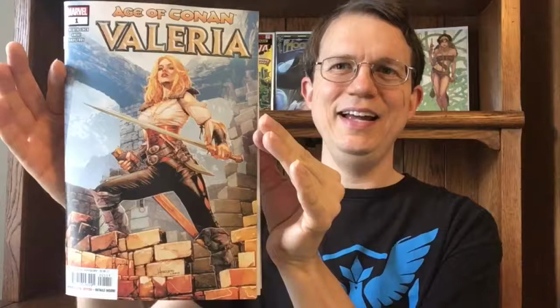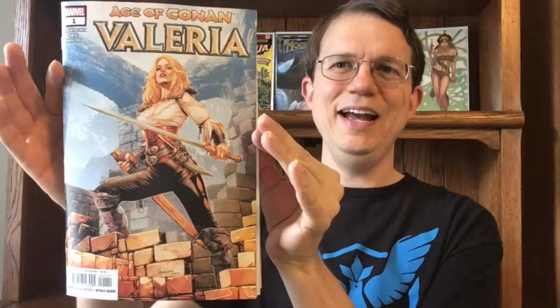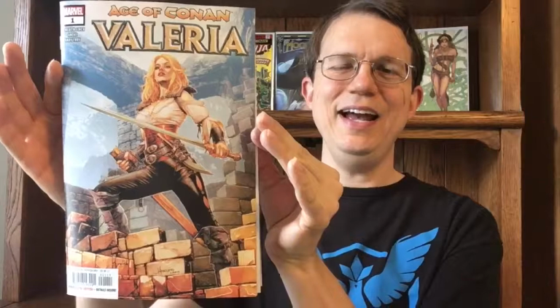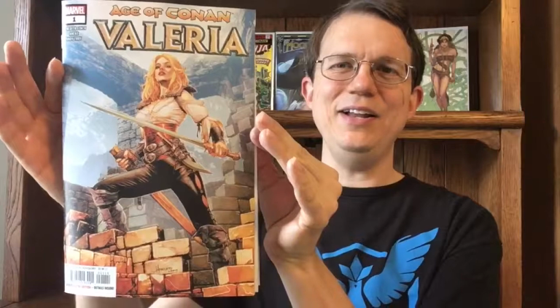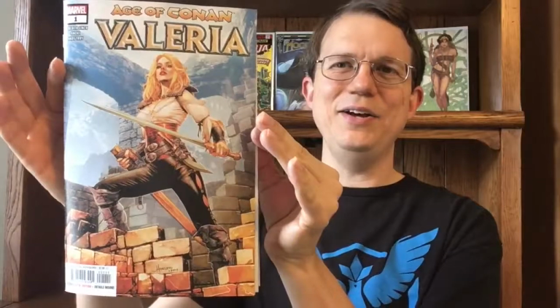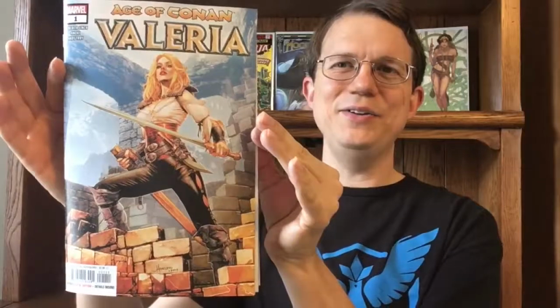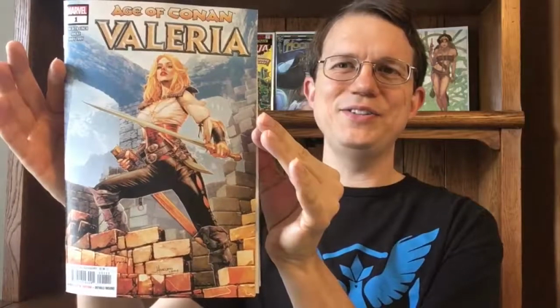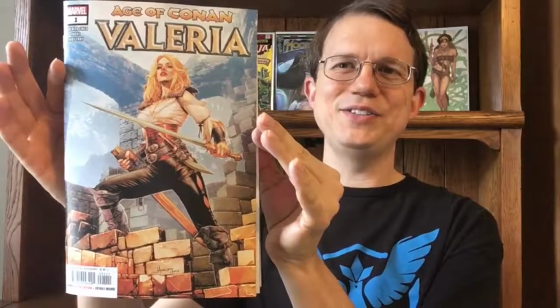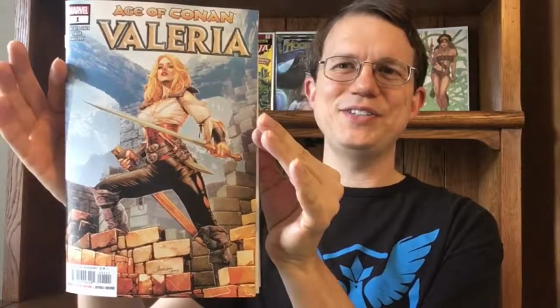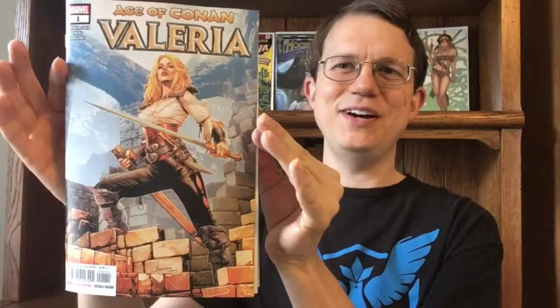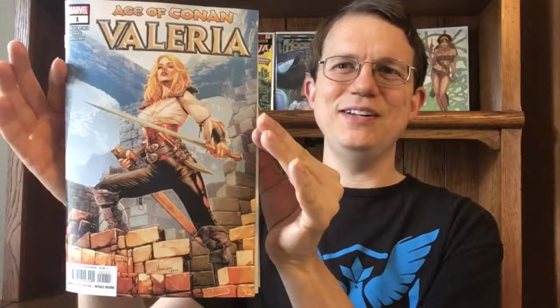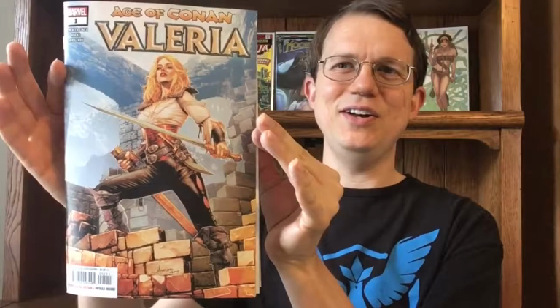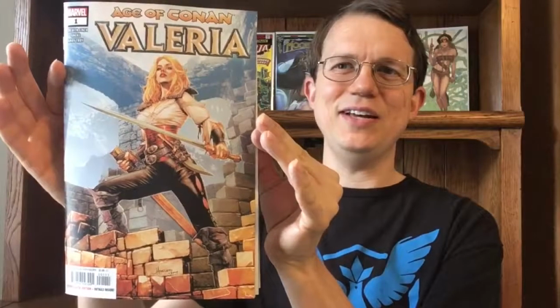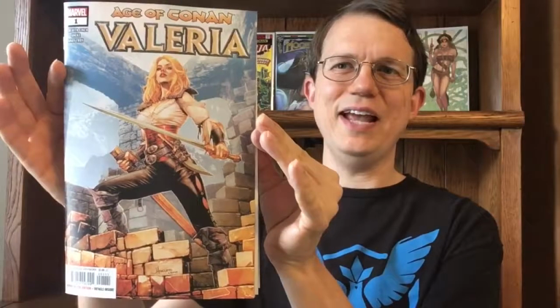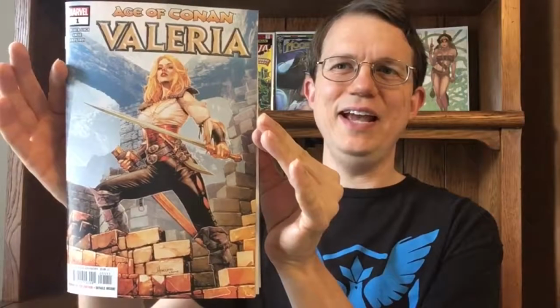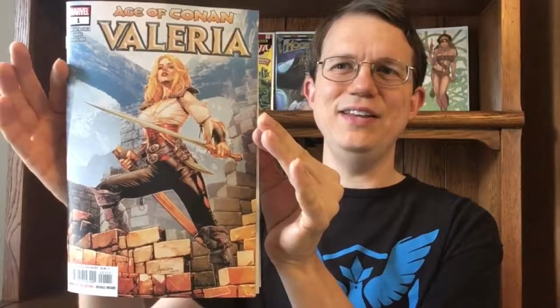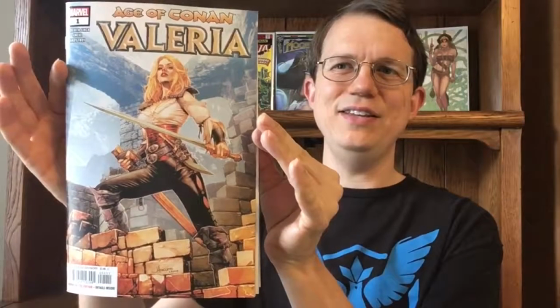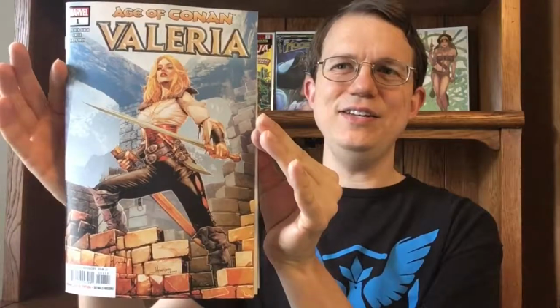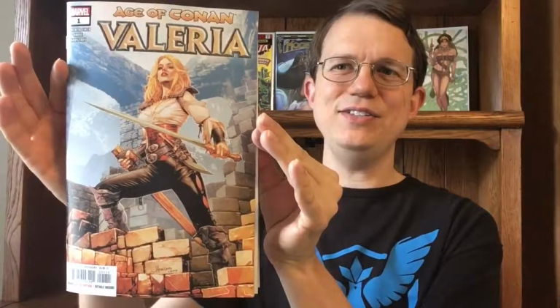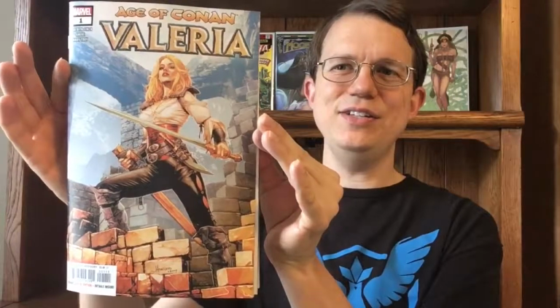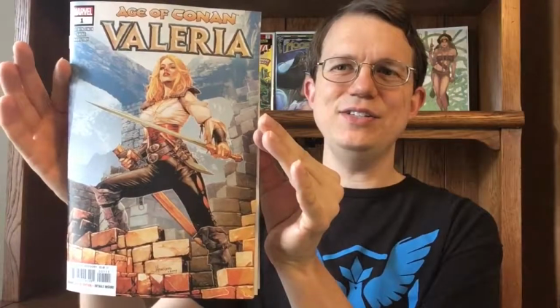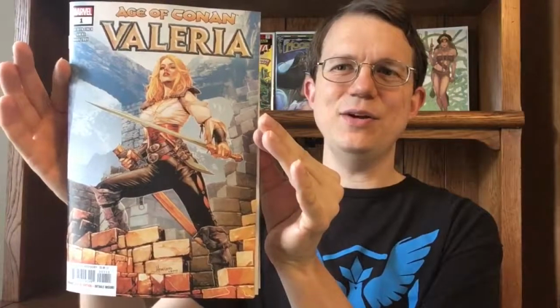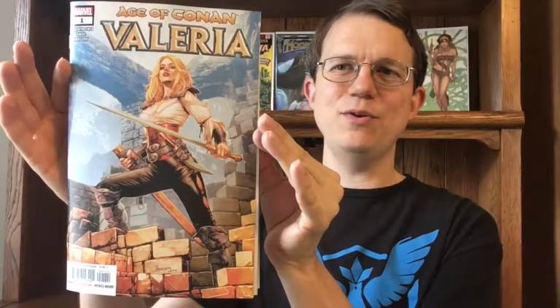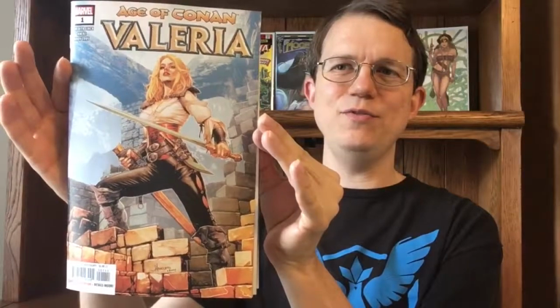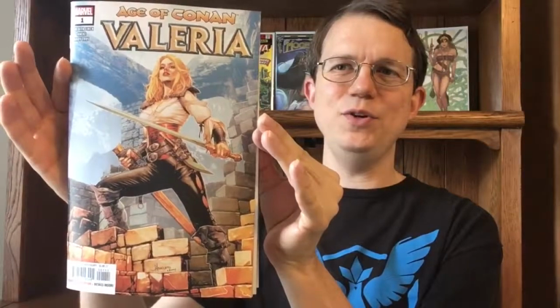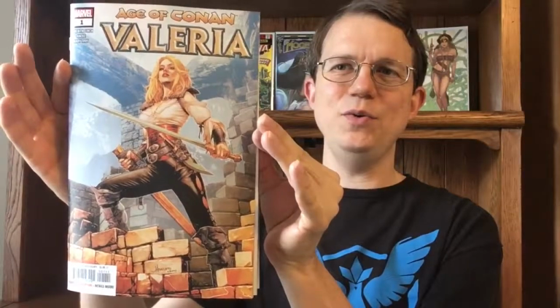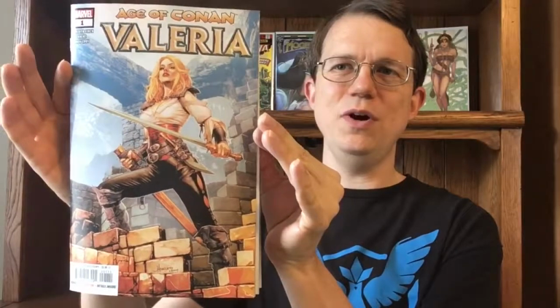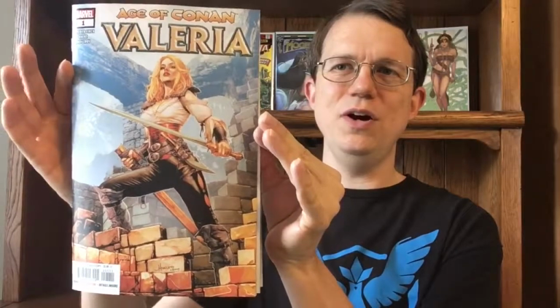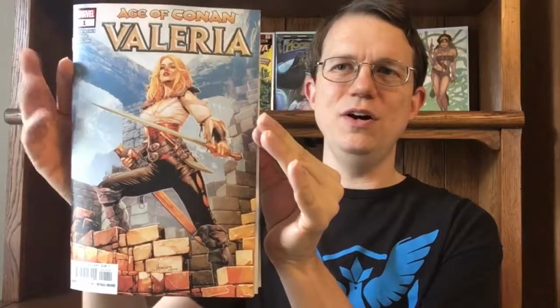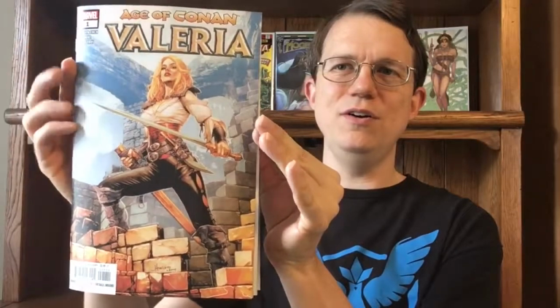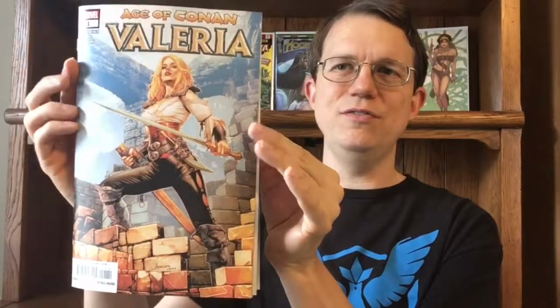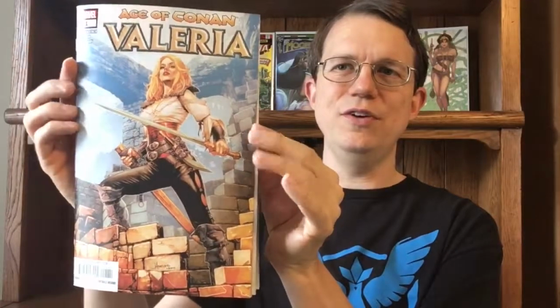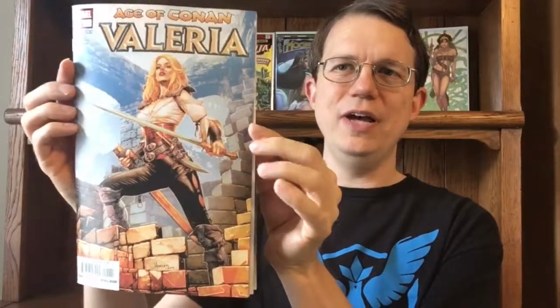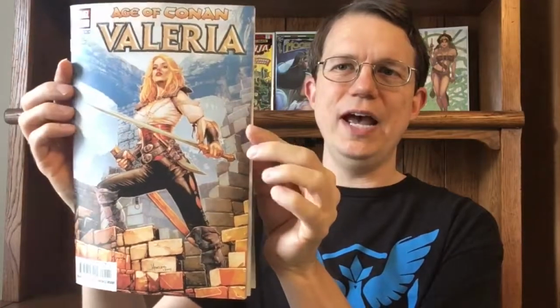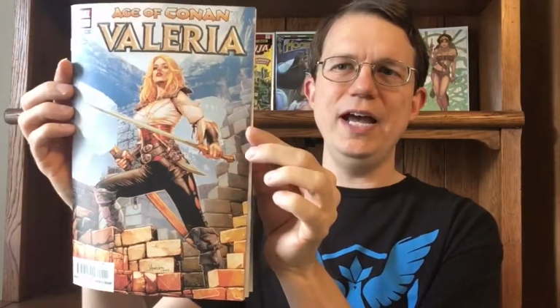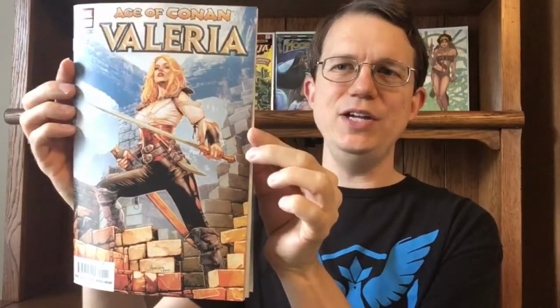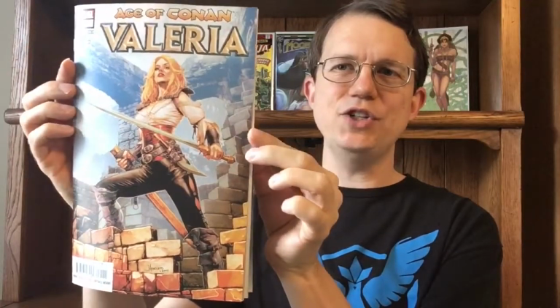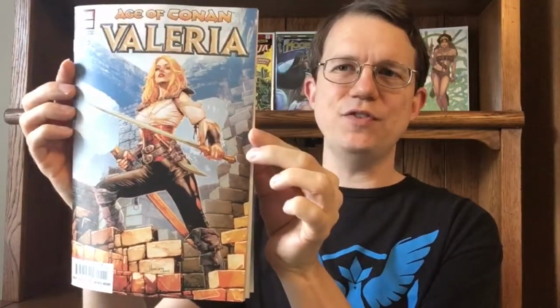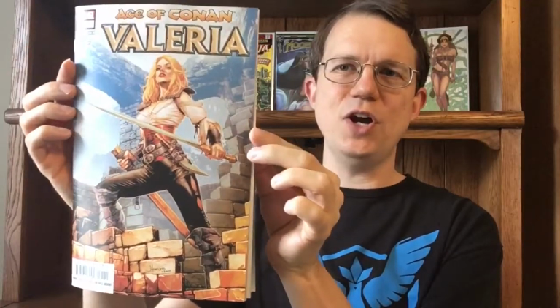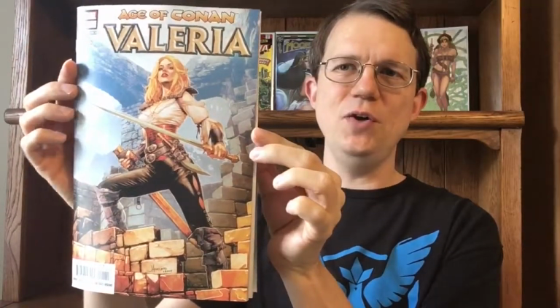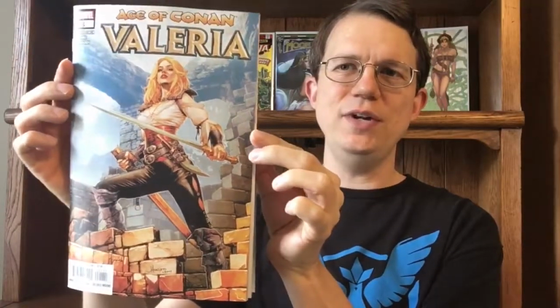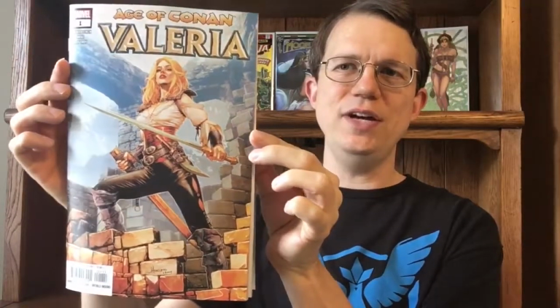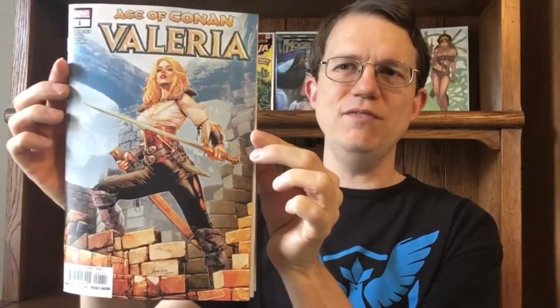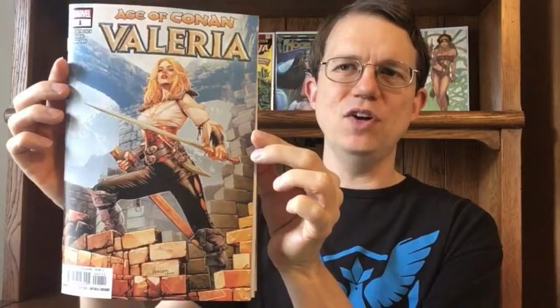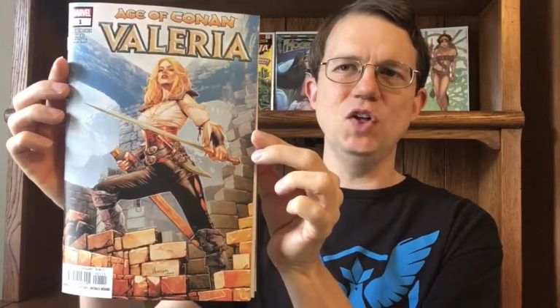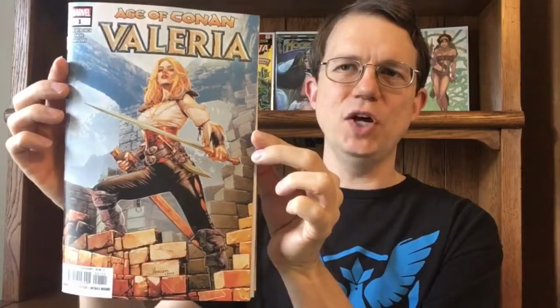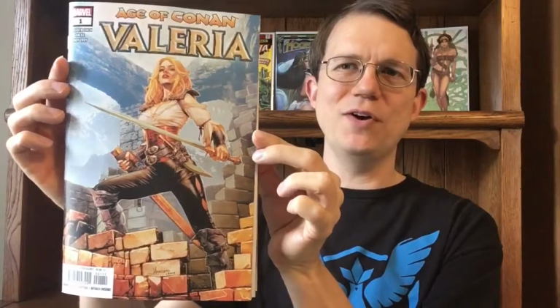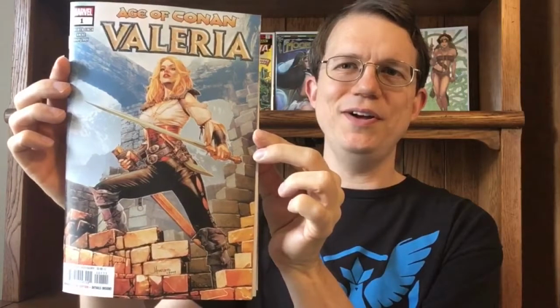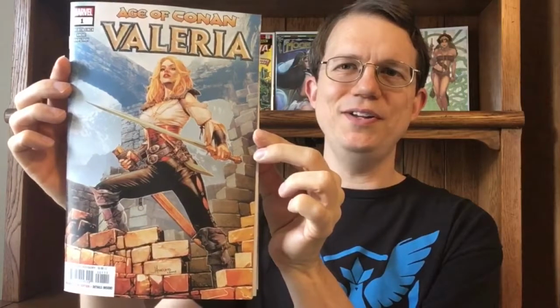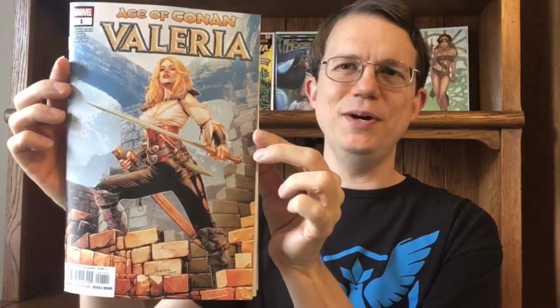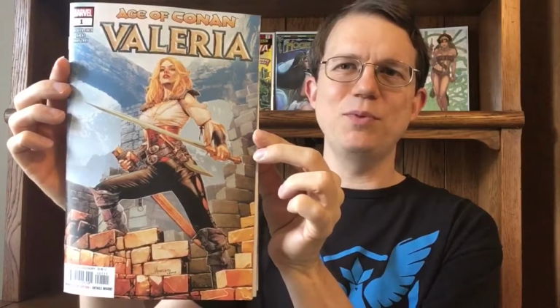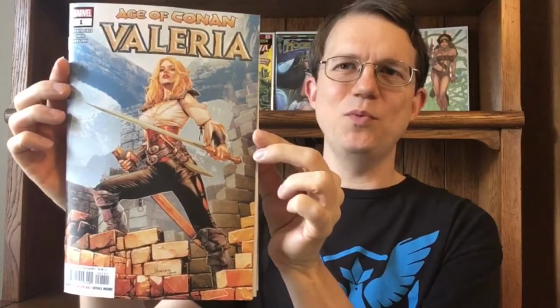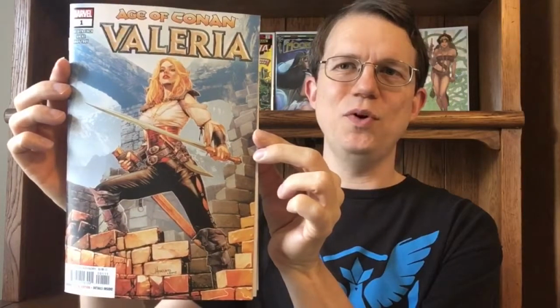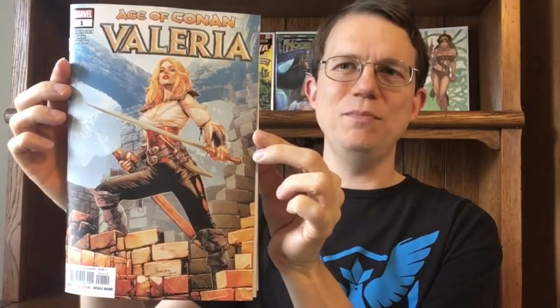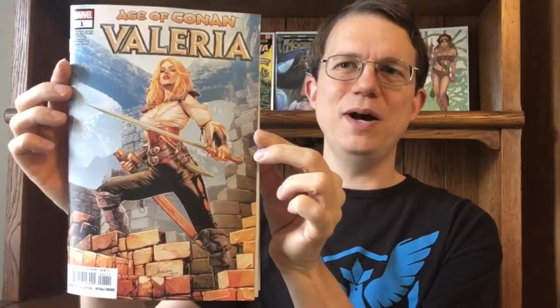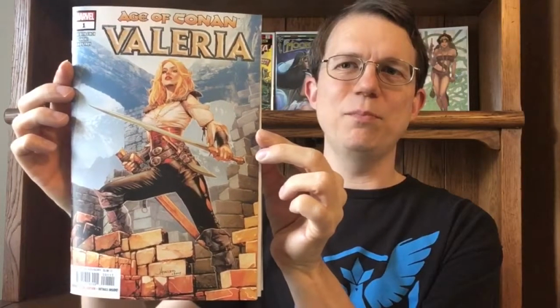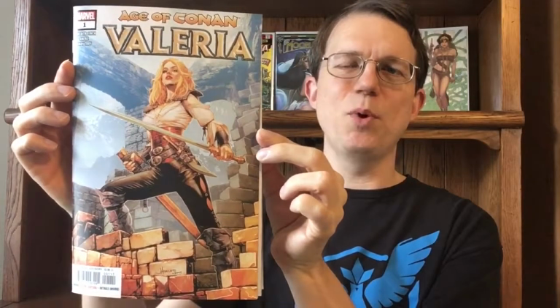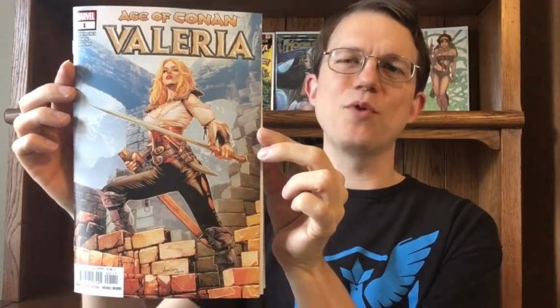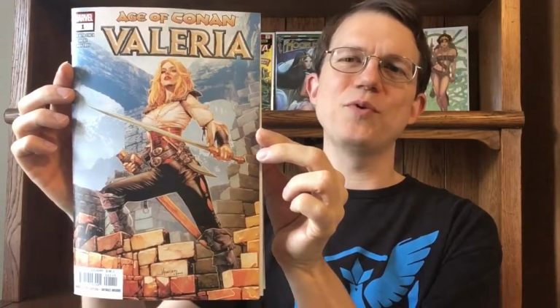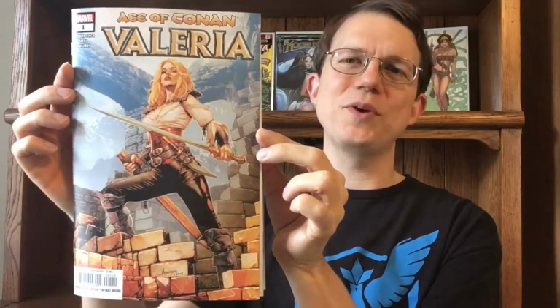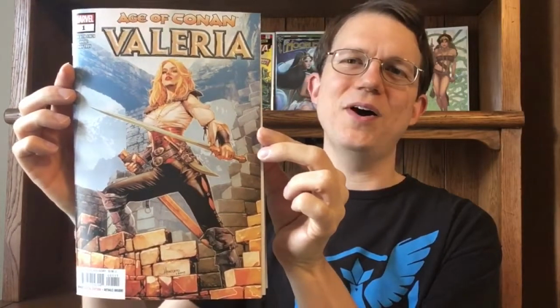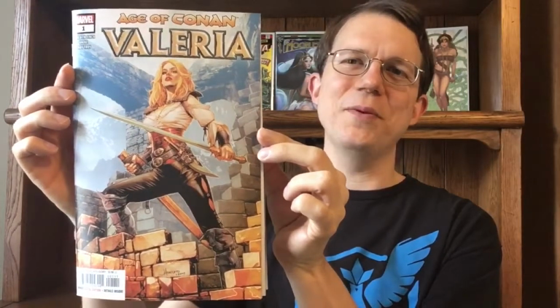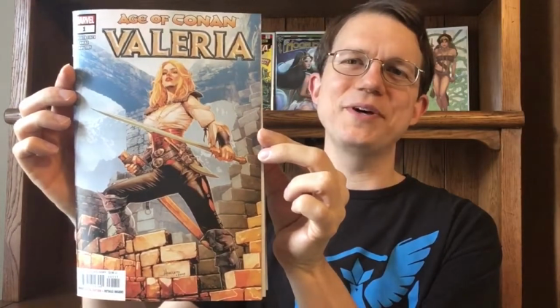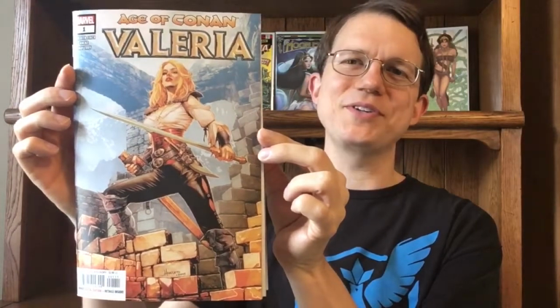Hello, this is Todd Luck, and this is a review of Age of Conan Valeria No. 1 by Marvel Comics.